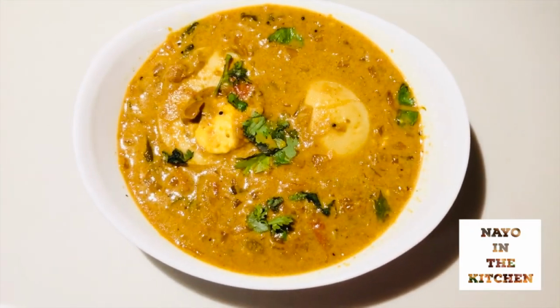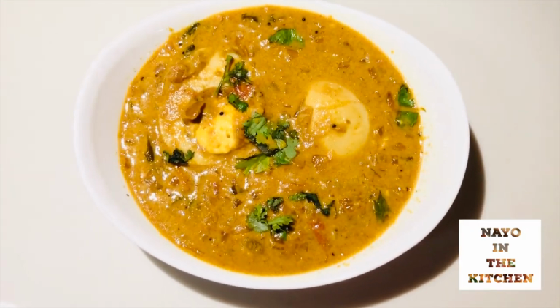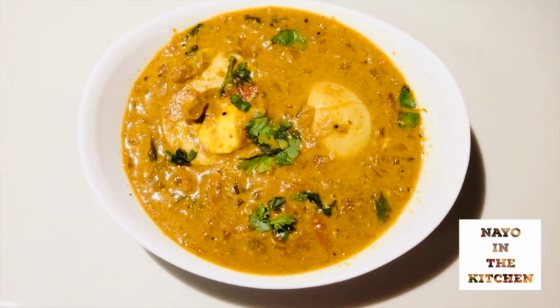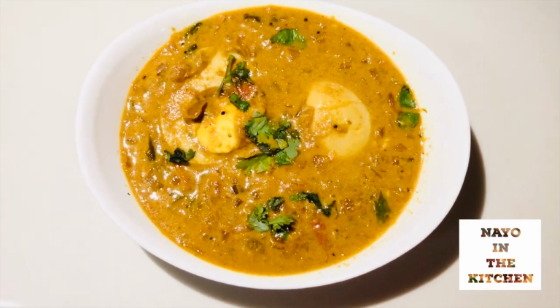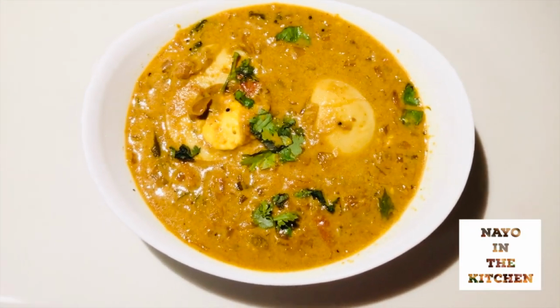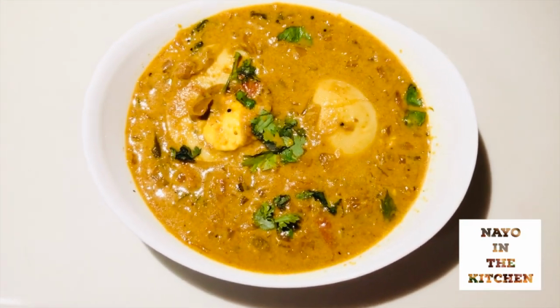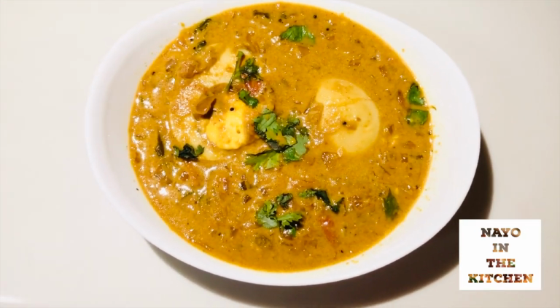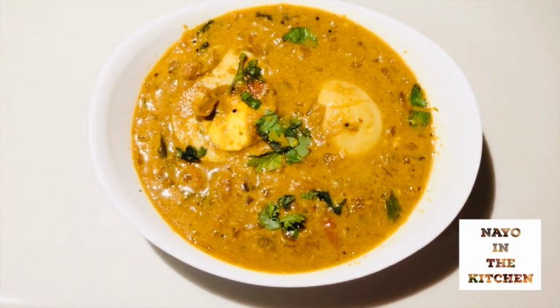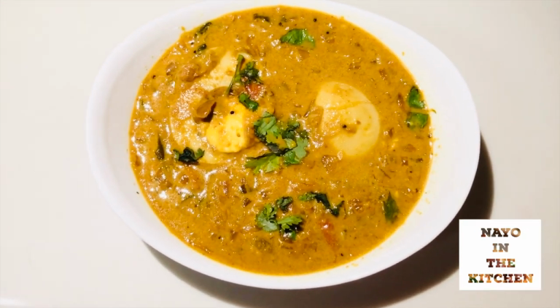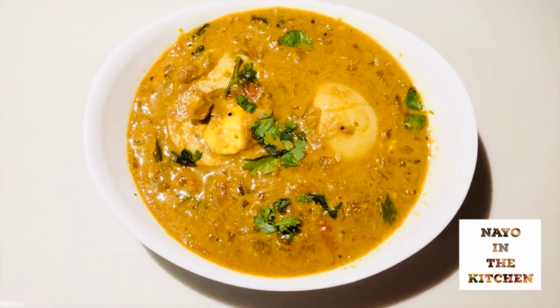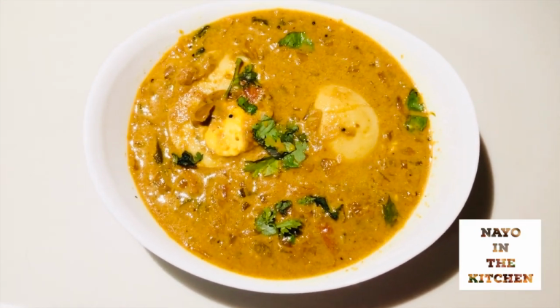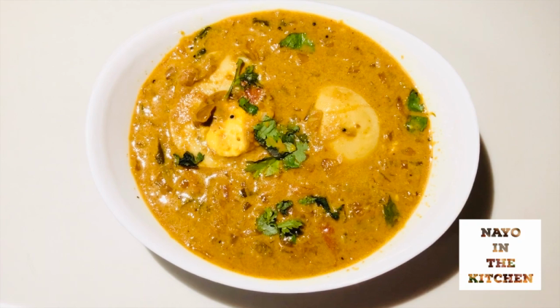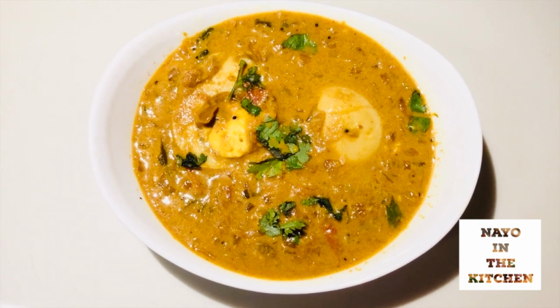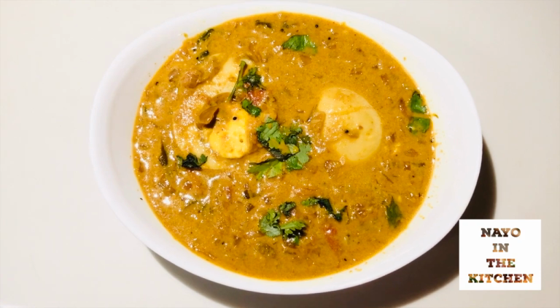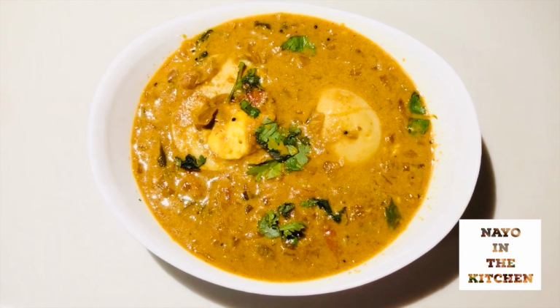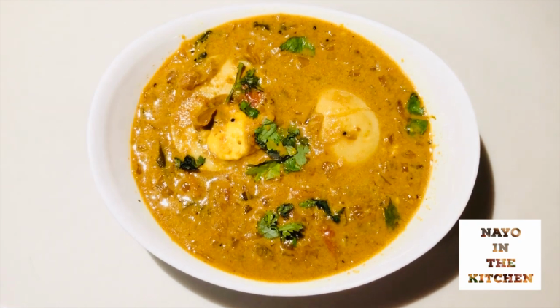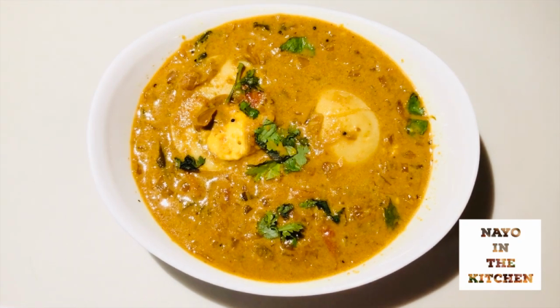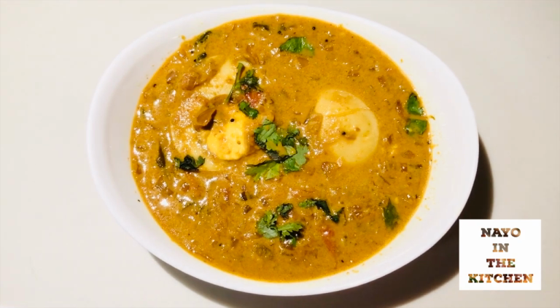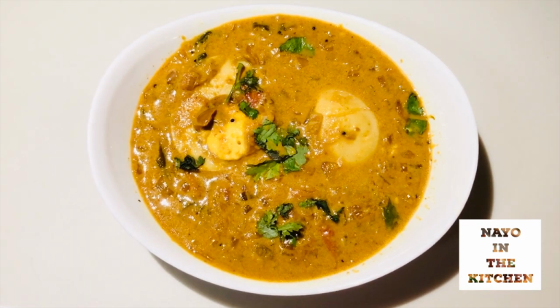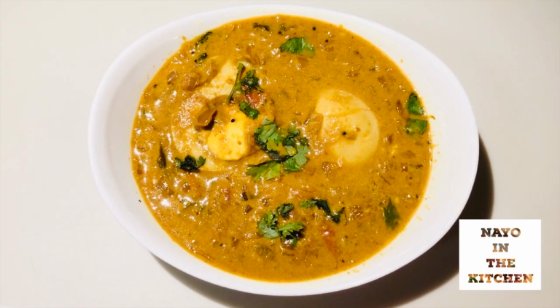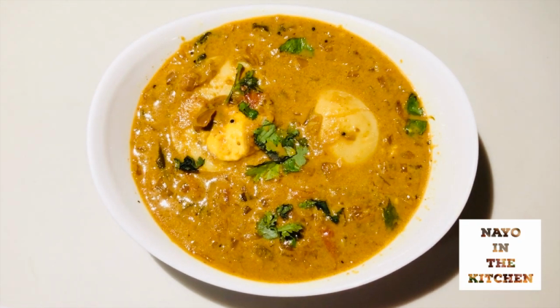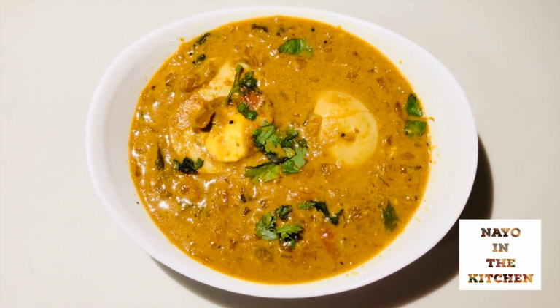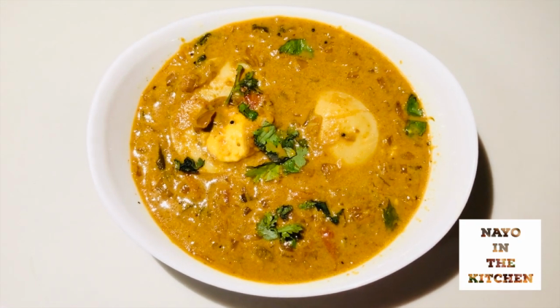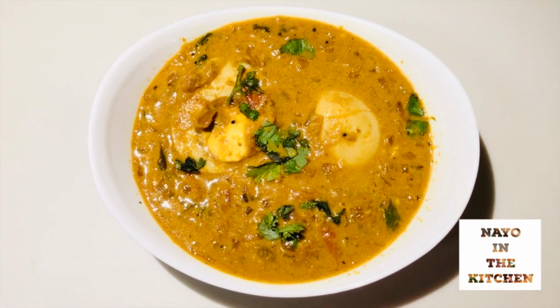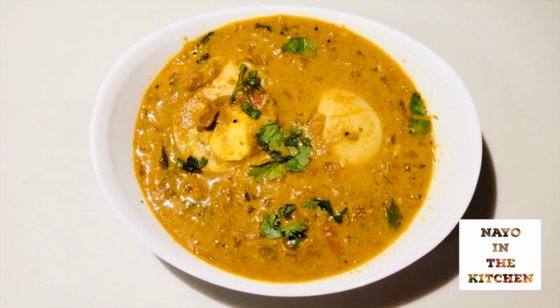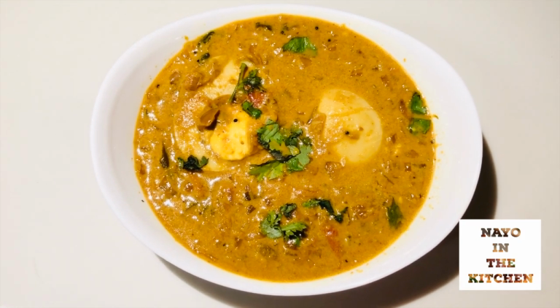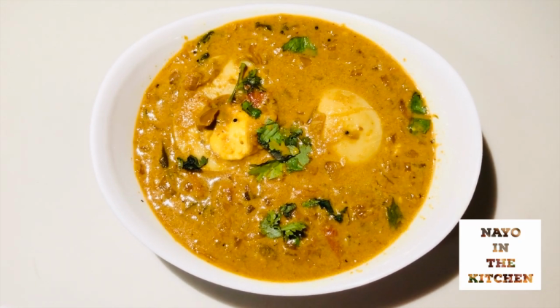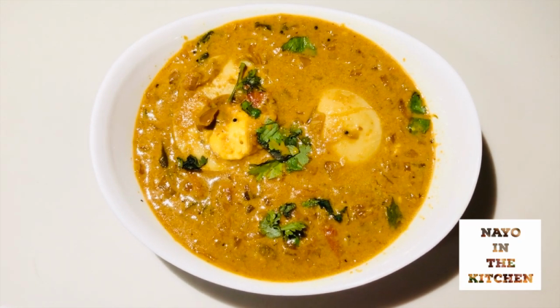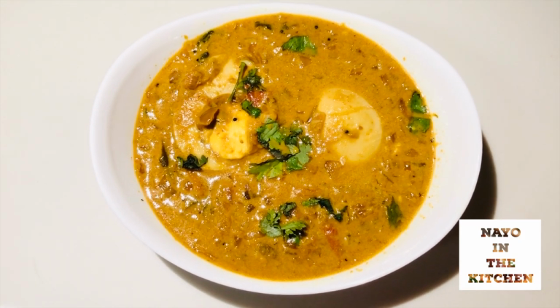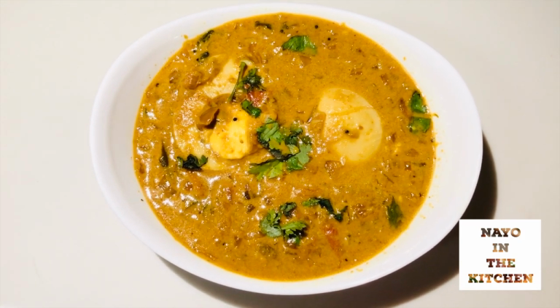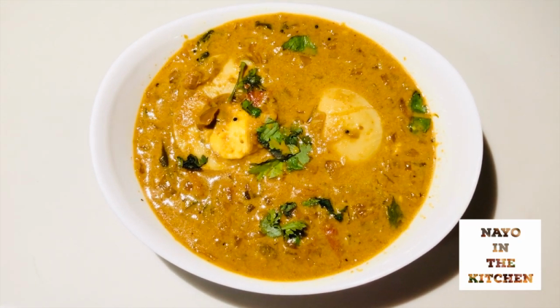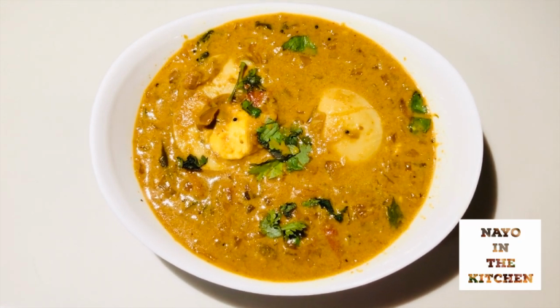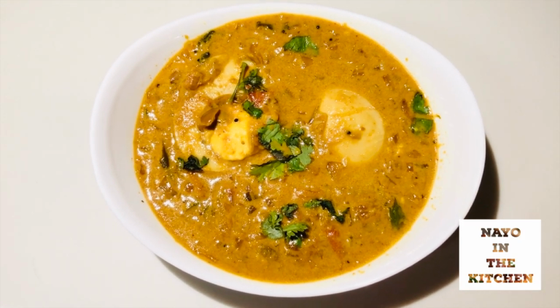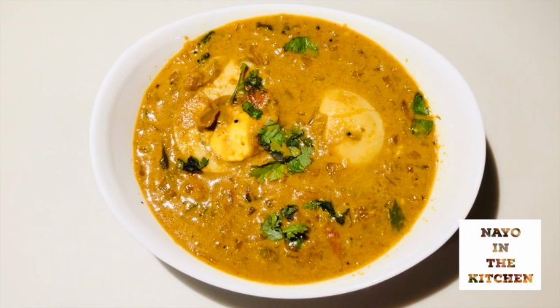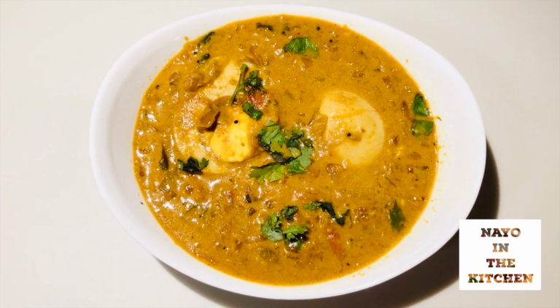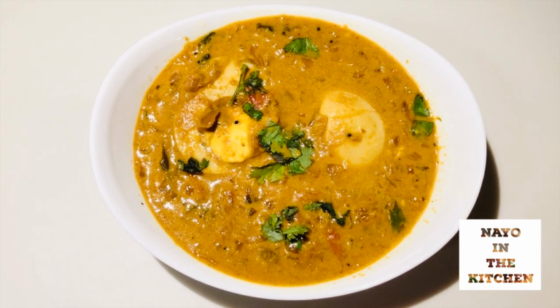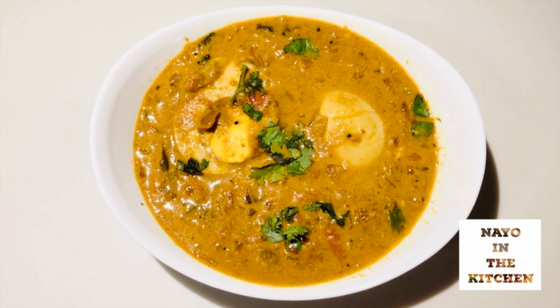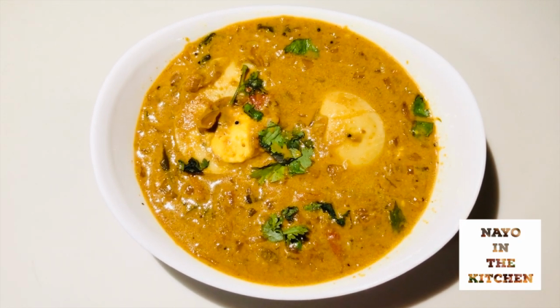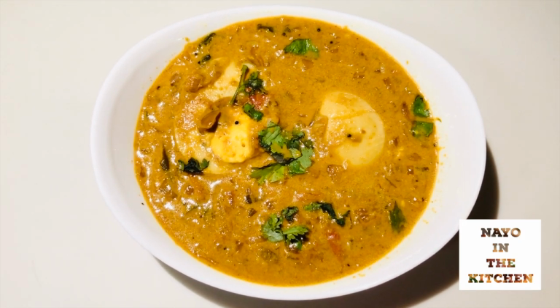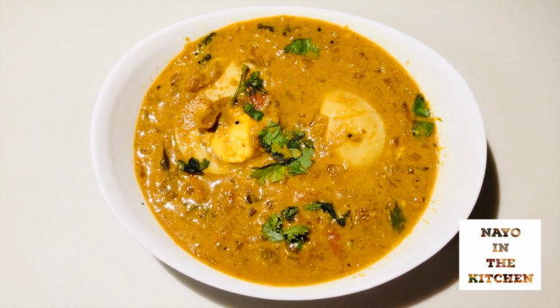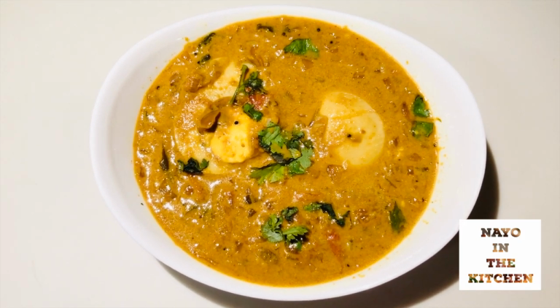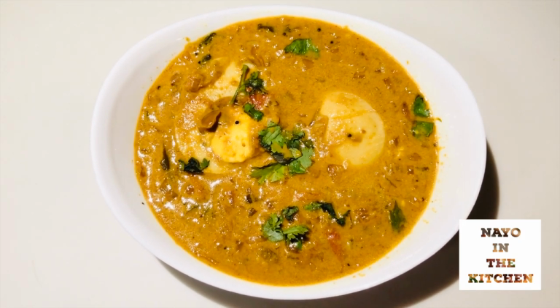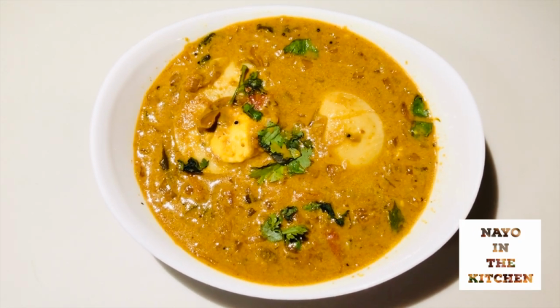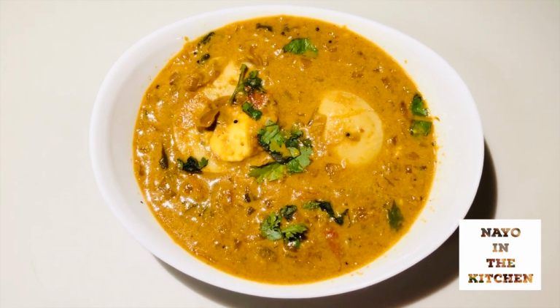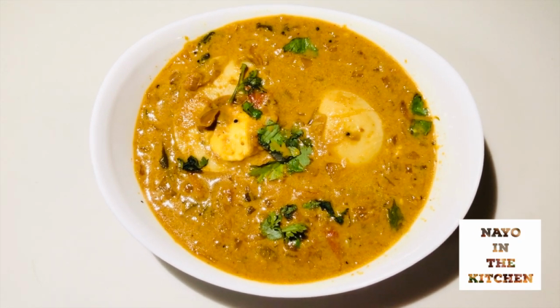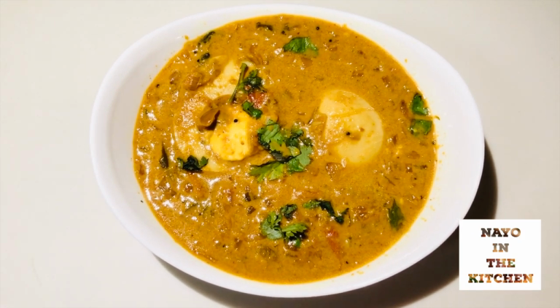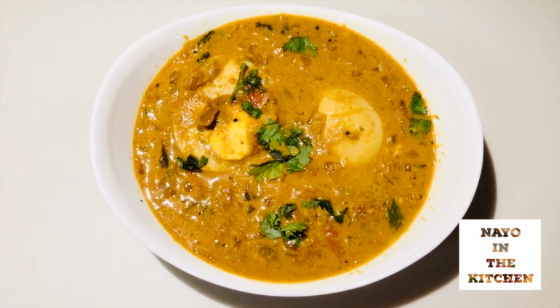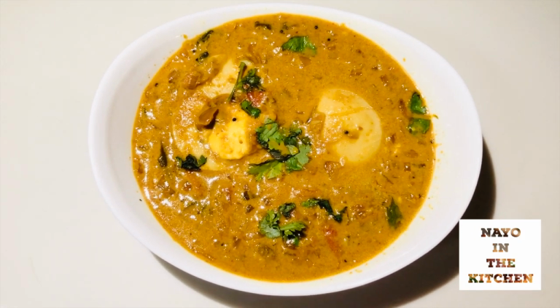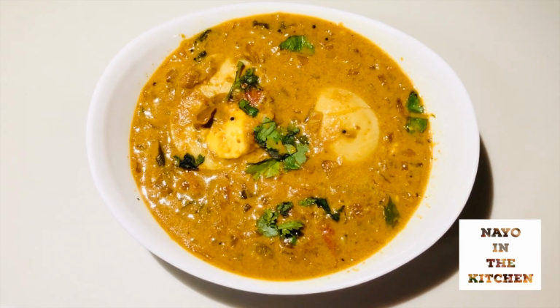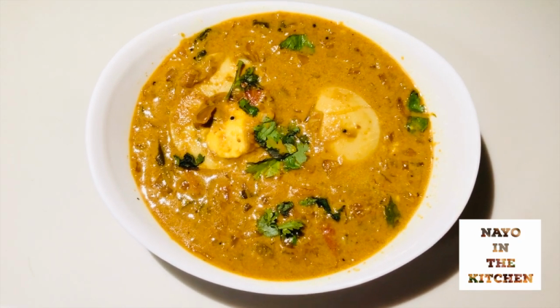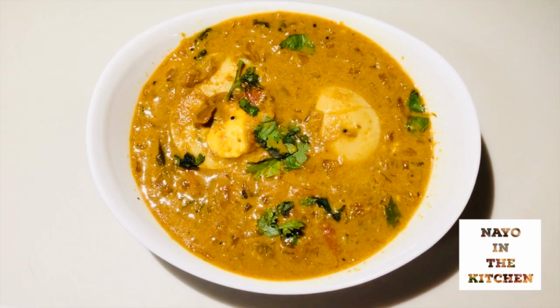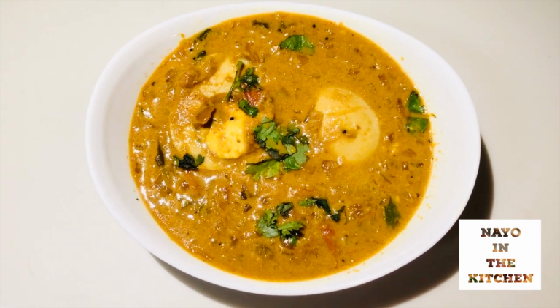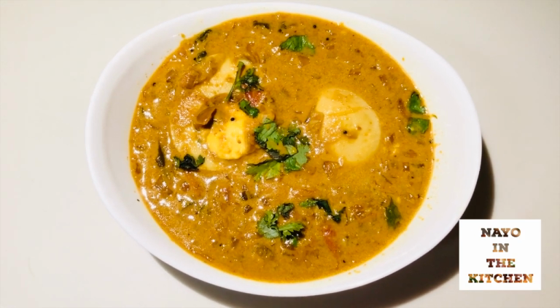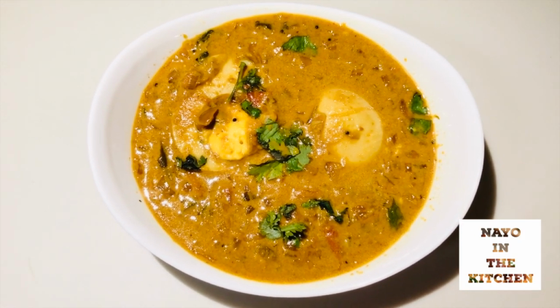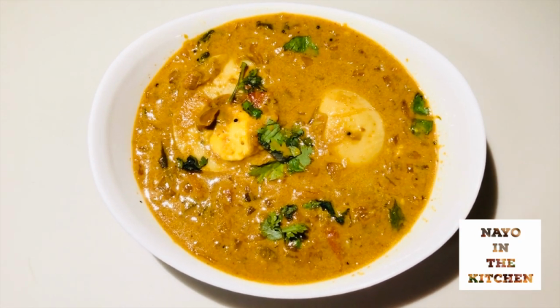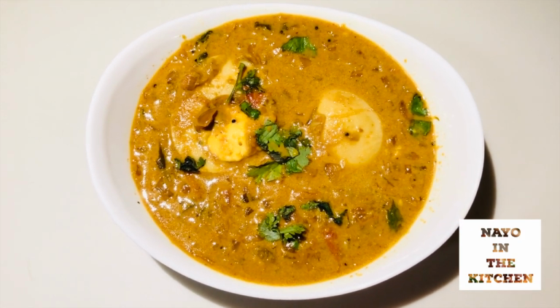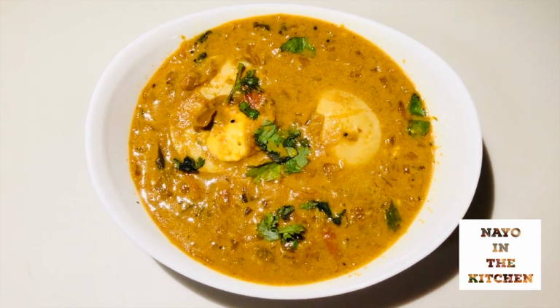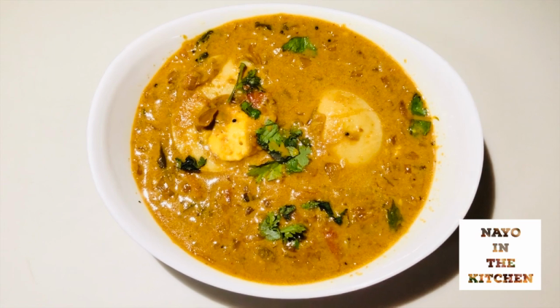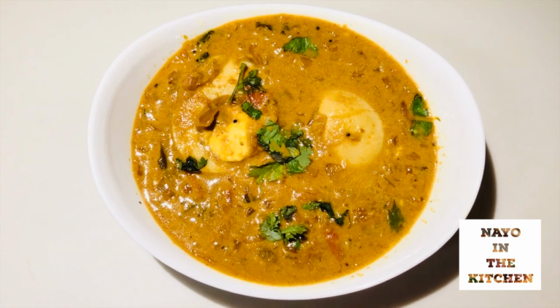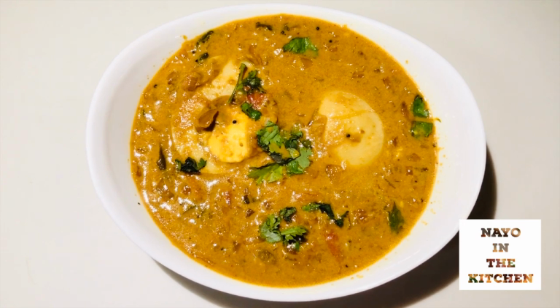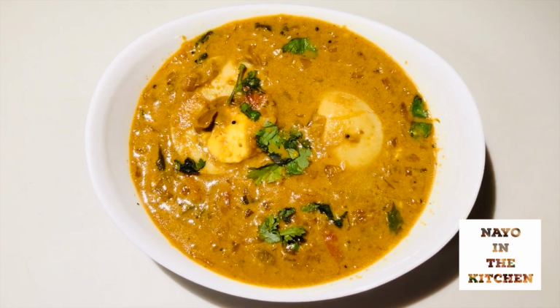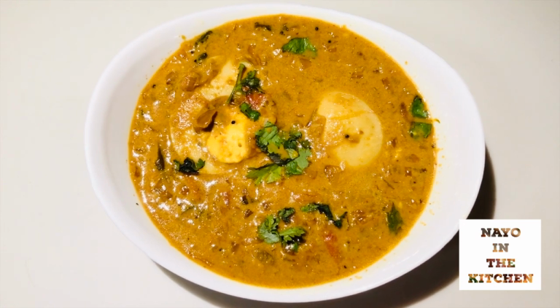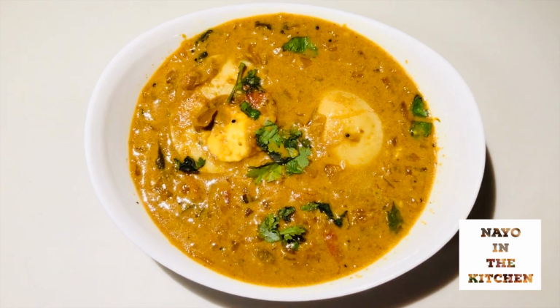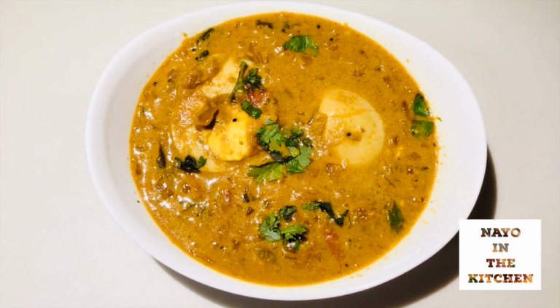Now we are ready to serve the masala. I will serve it in a serving bowl. We will also serve this alongside.